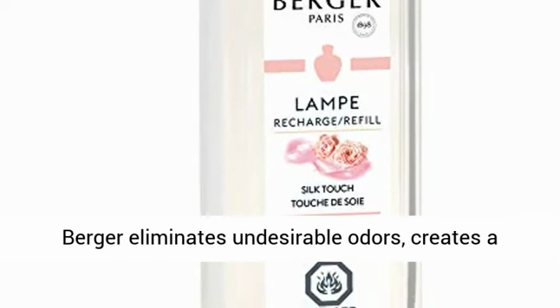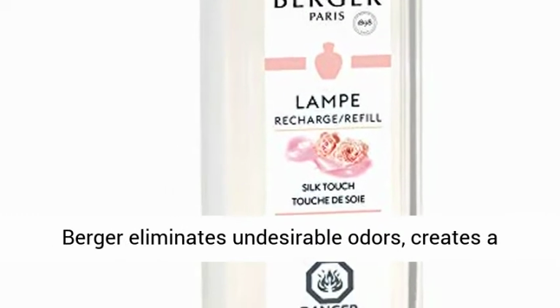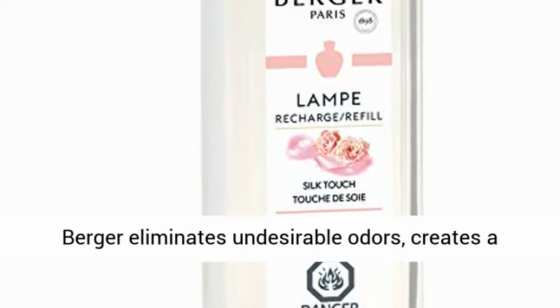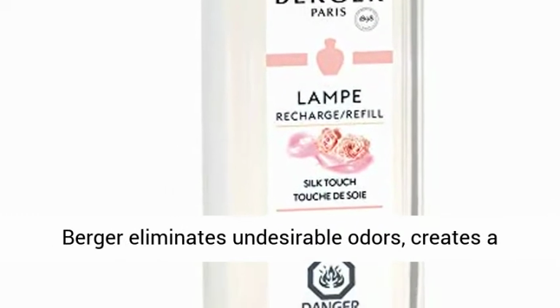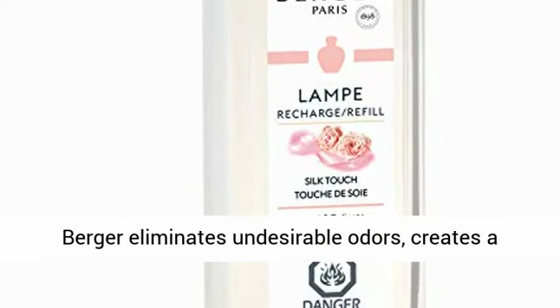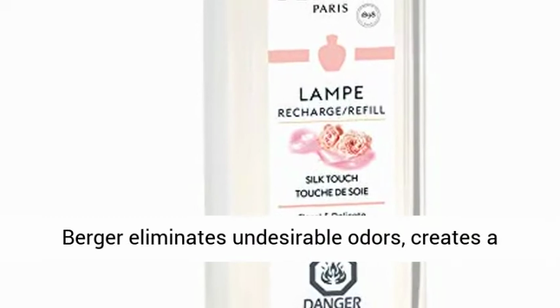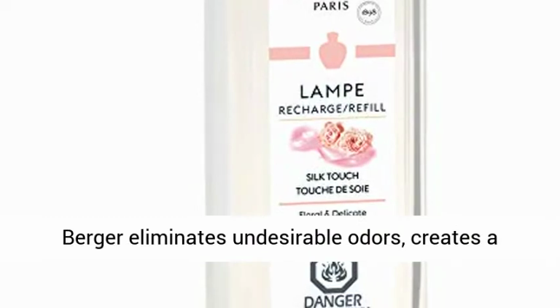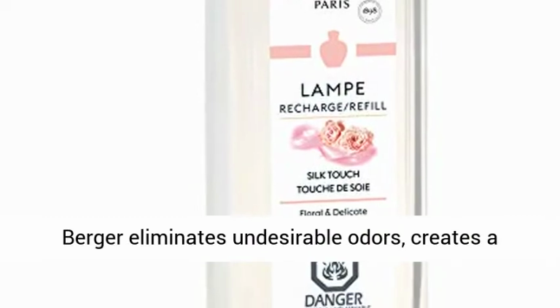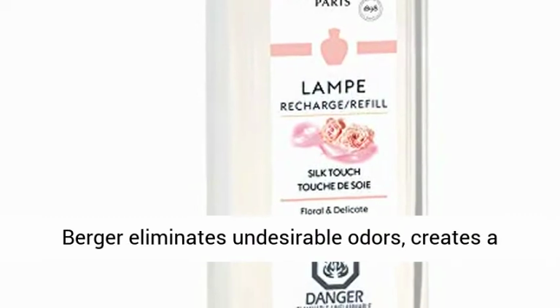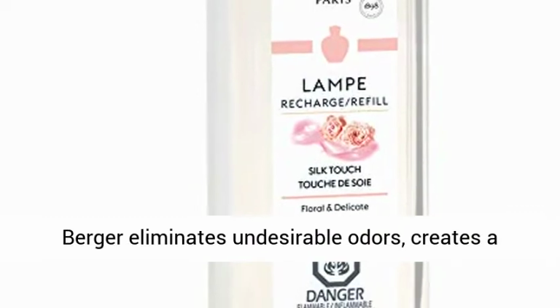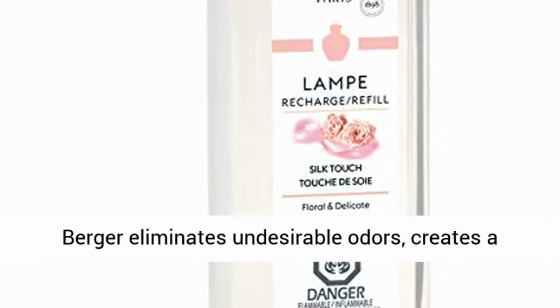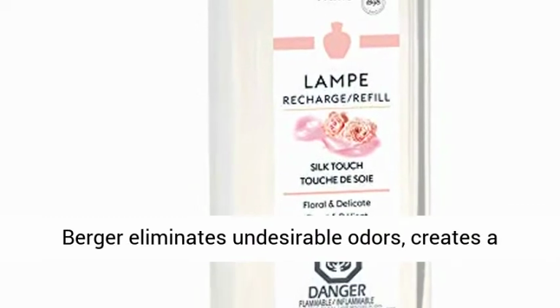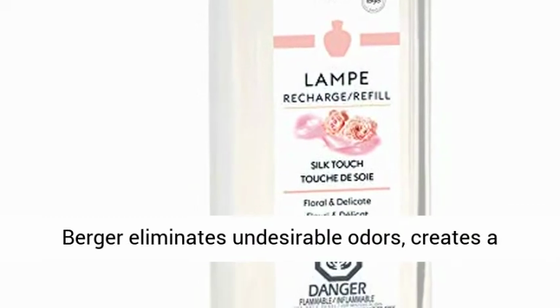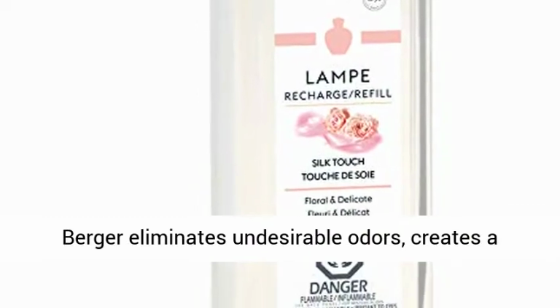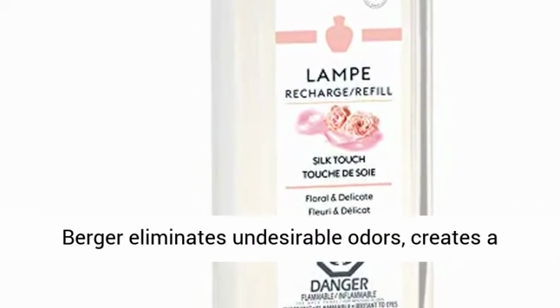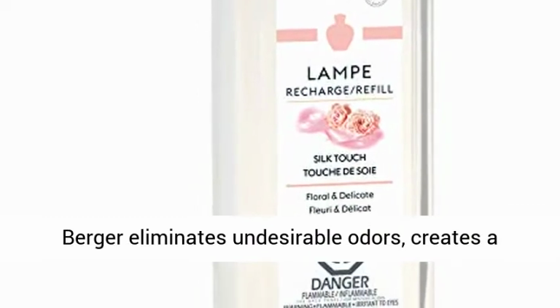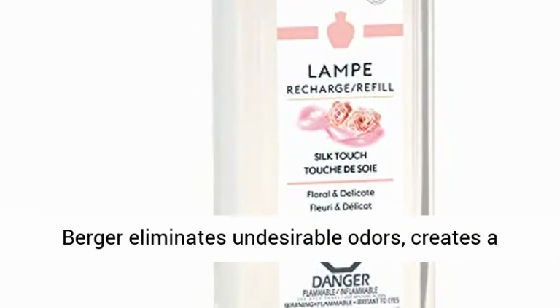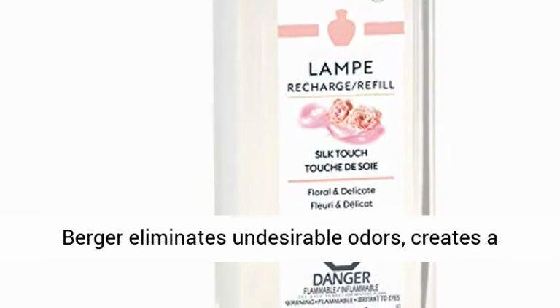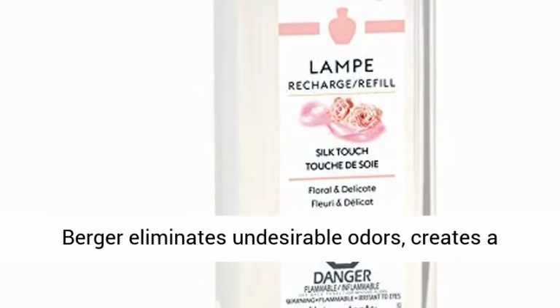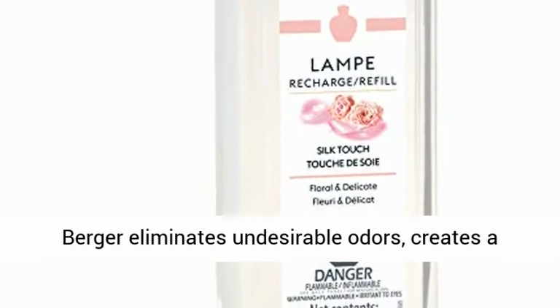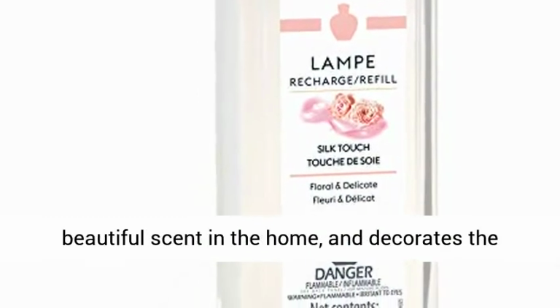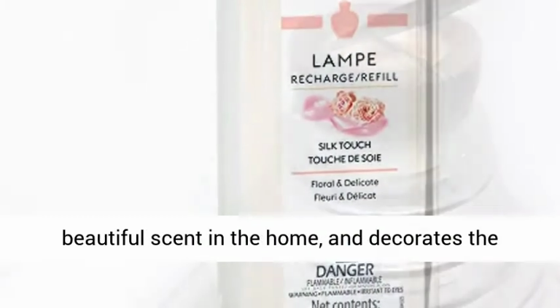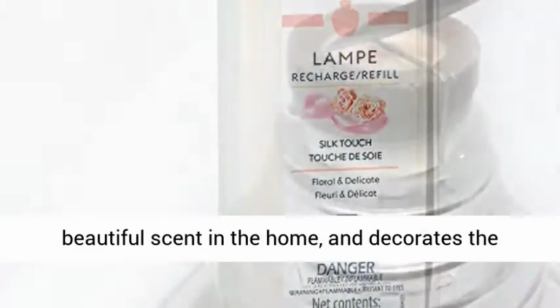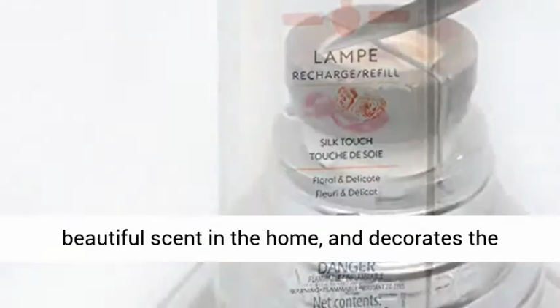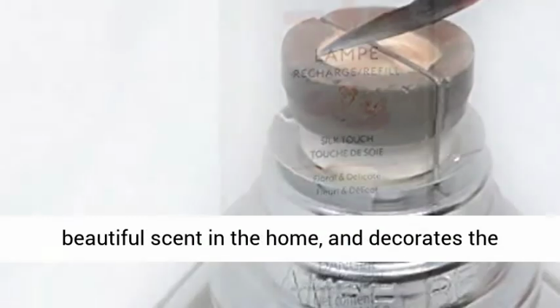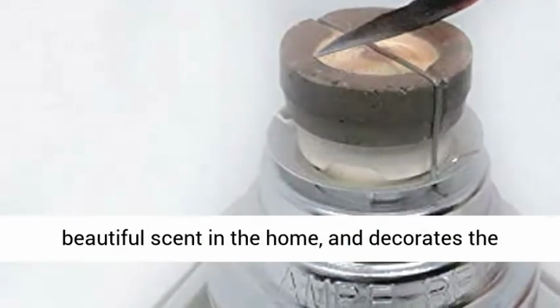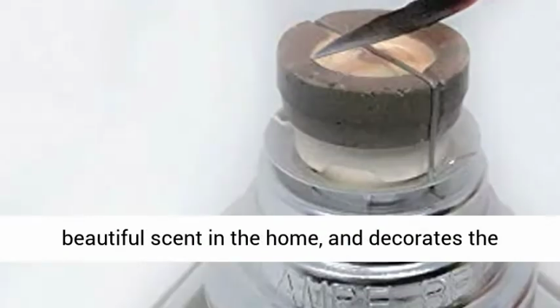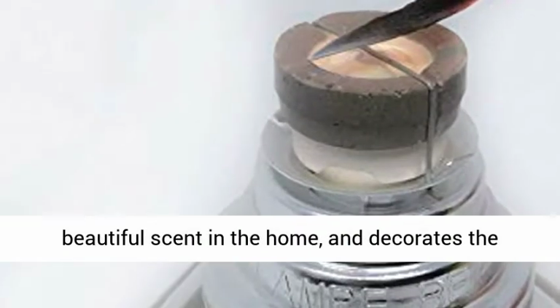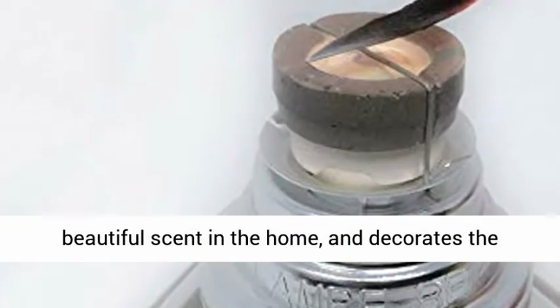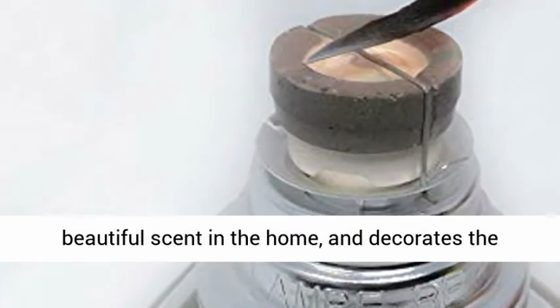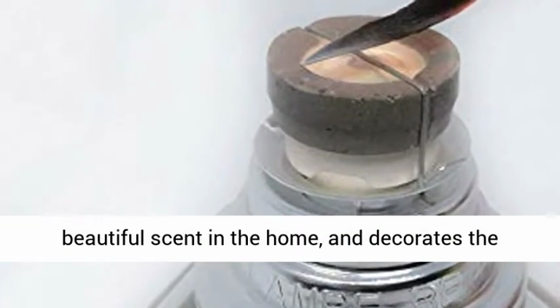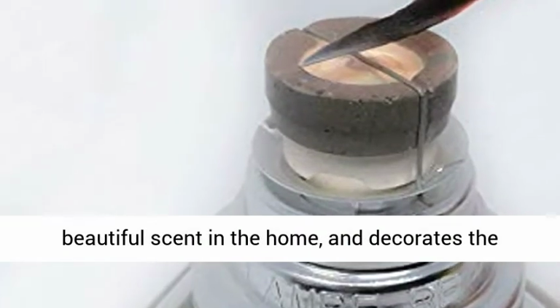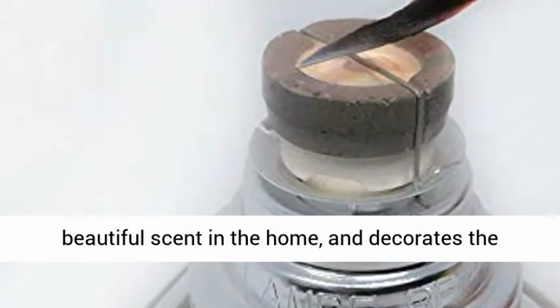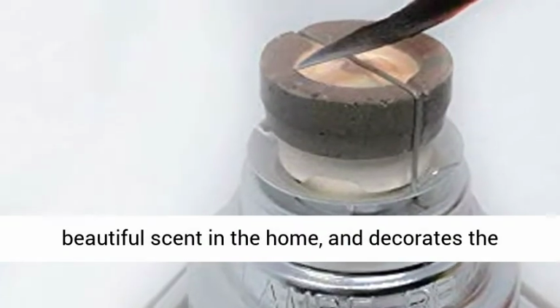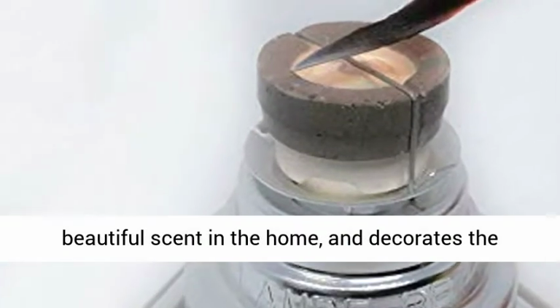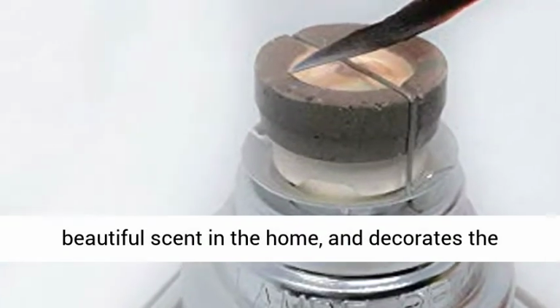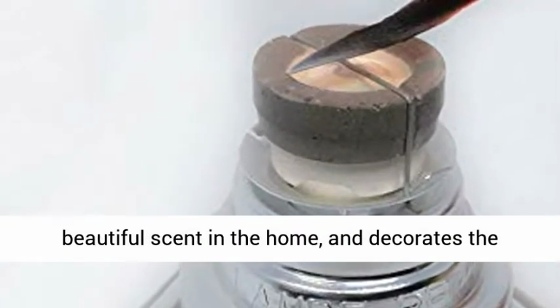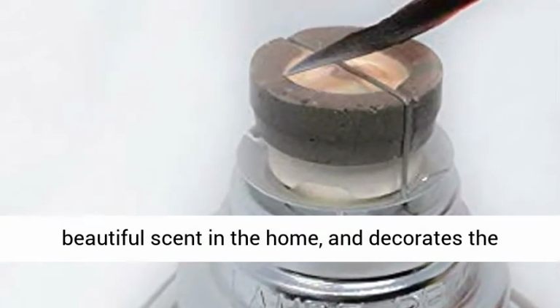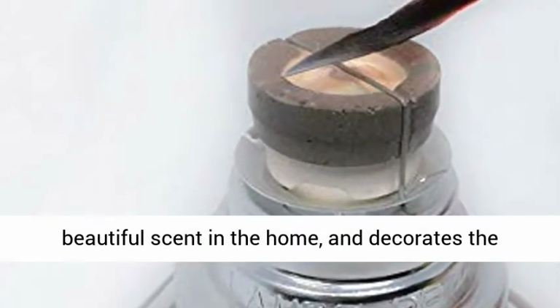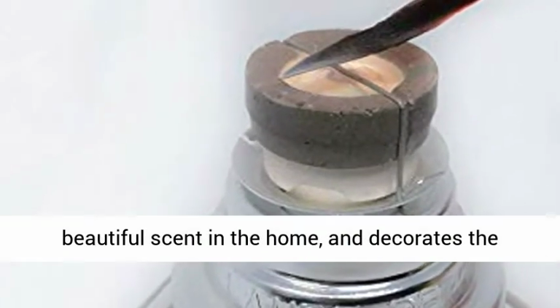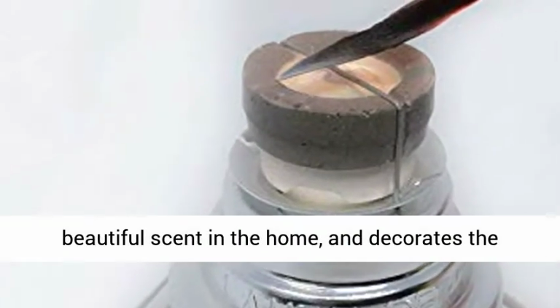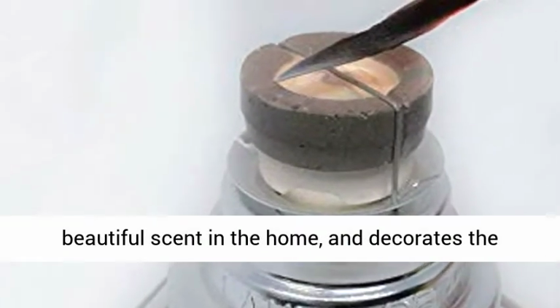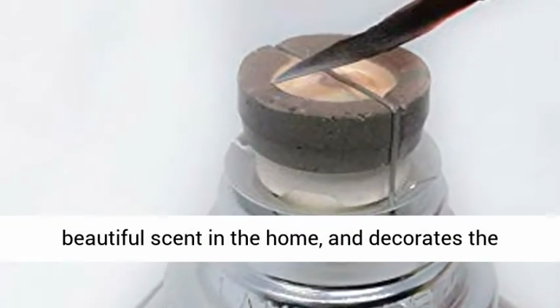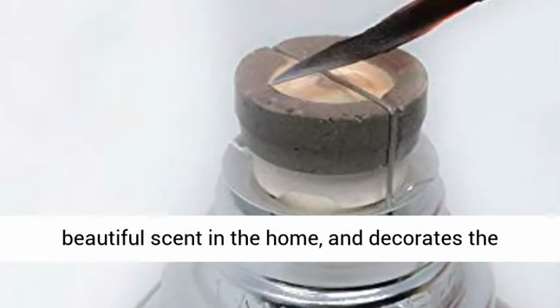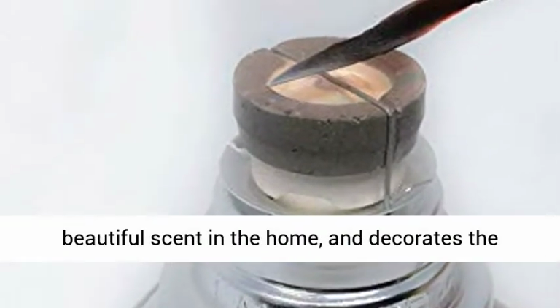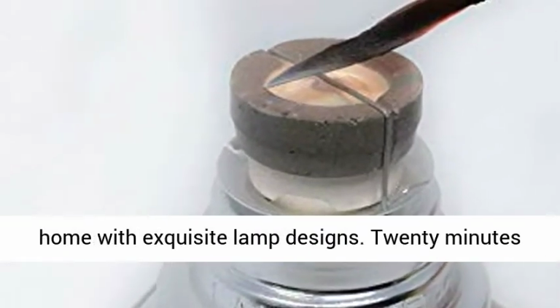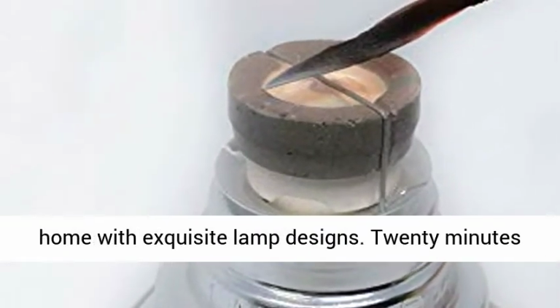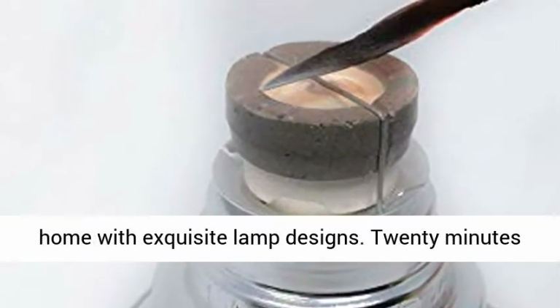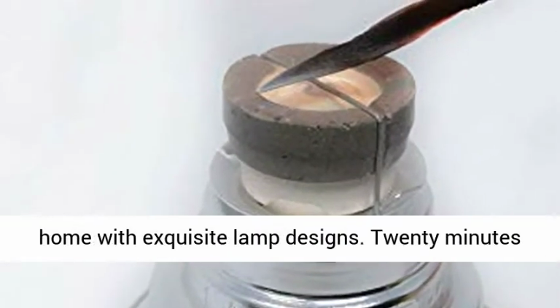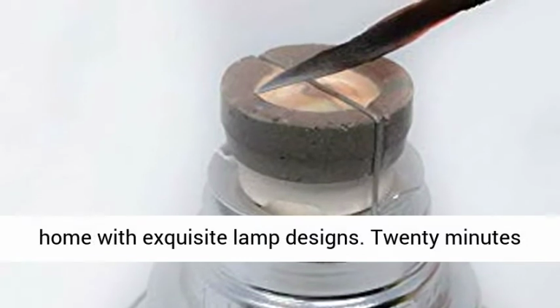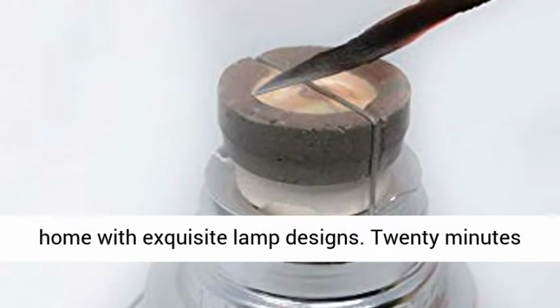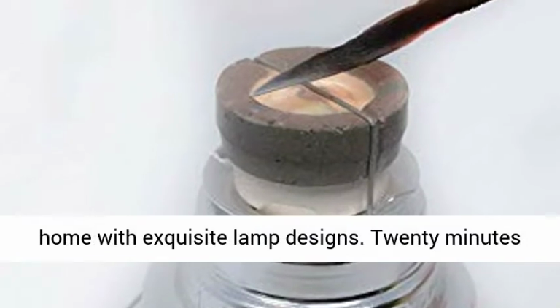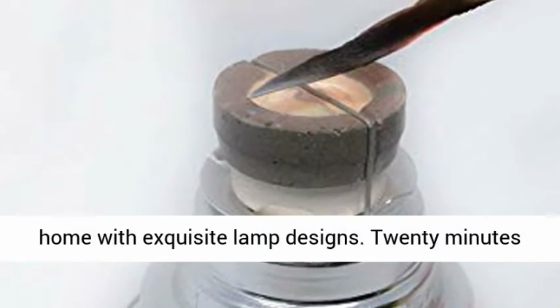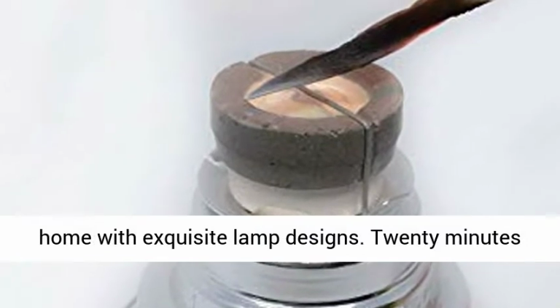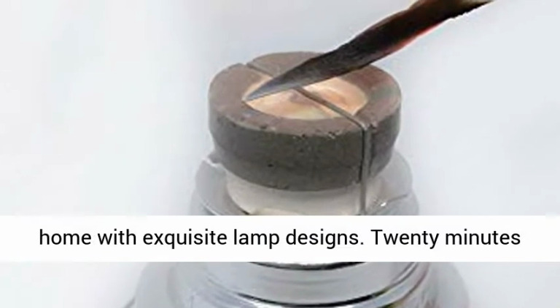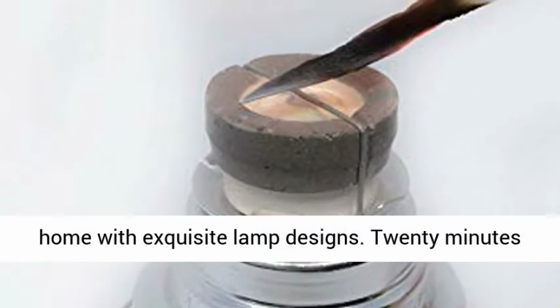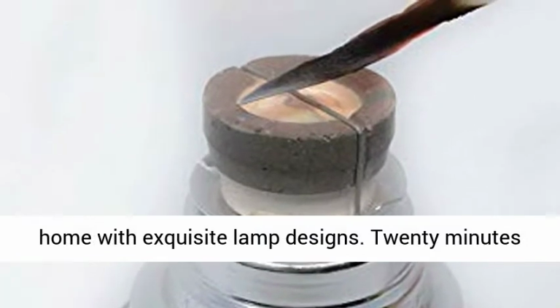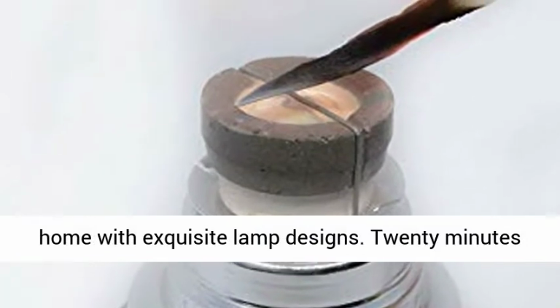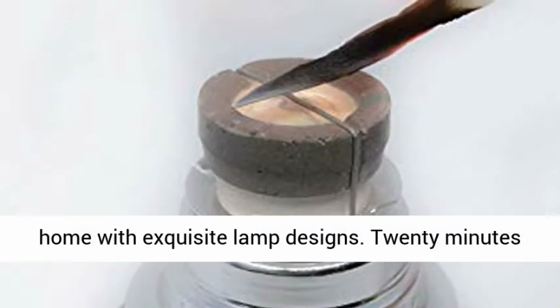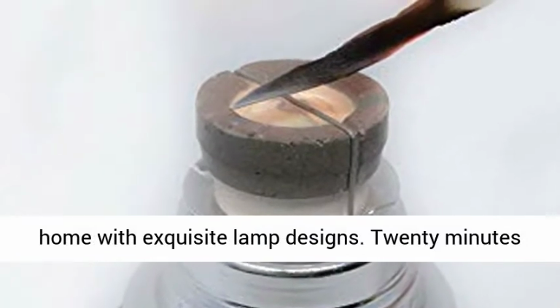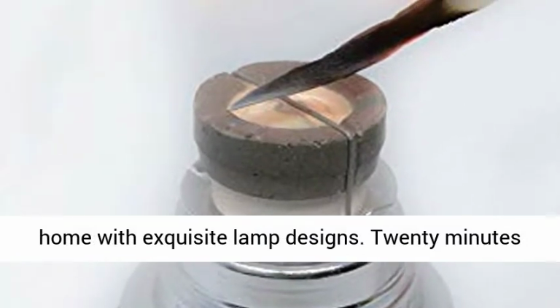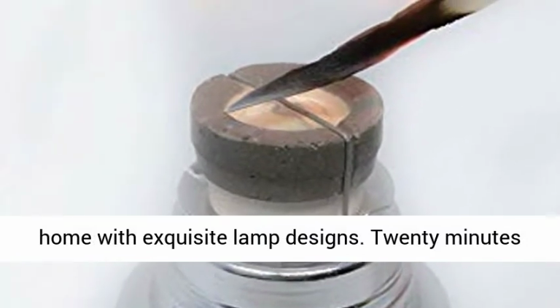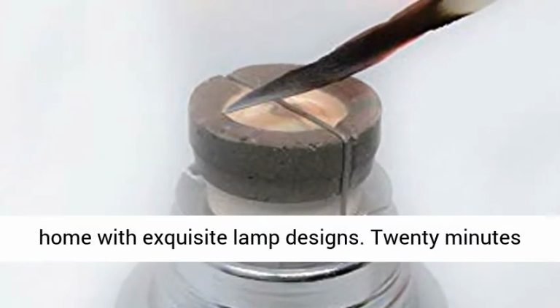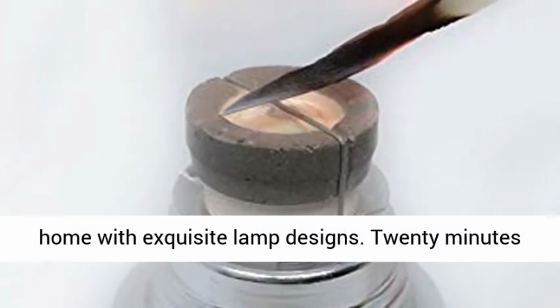Lampe Berger eliminates undesirable odors, creates a beautiful scent in the home, and decorates the home with exquisite lamp designs.